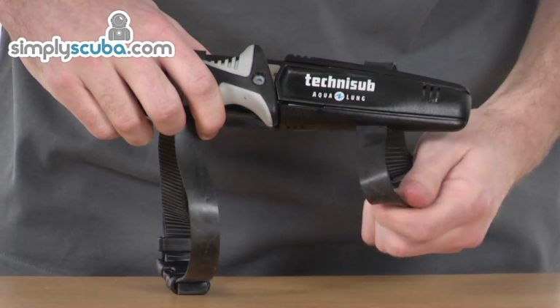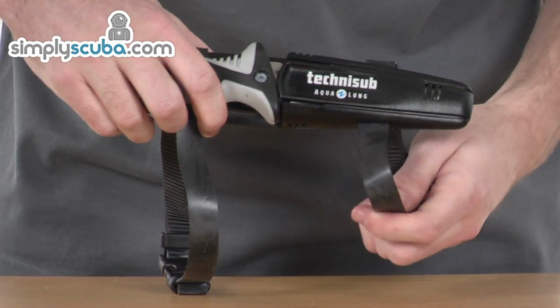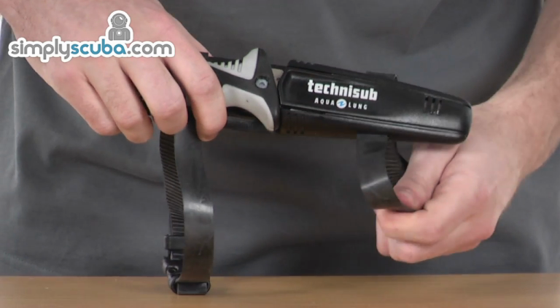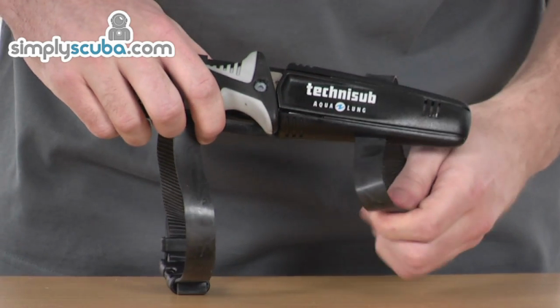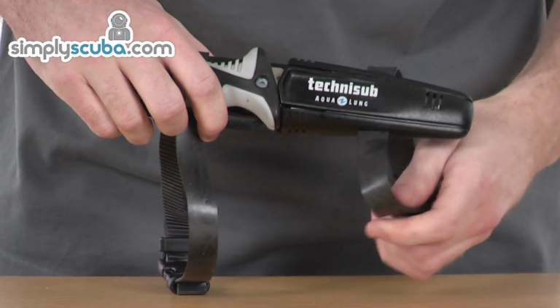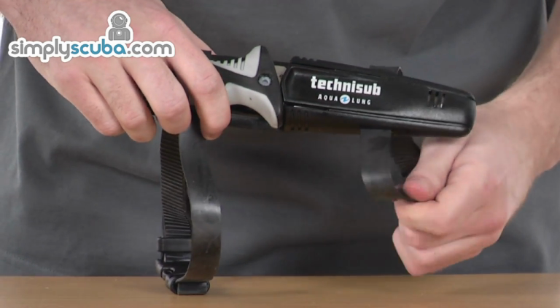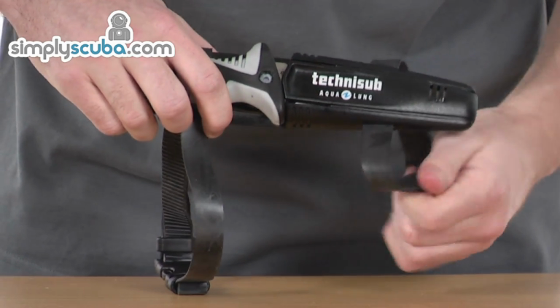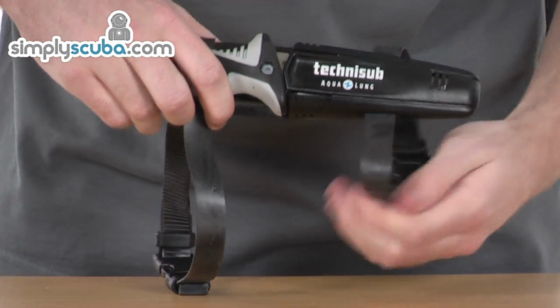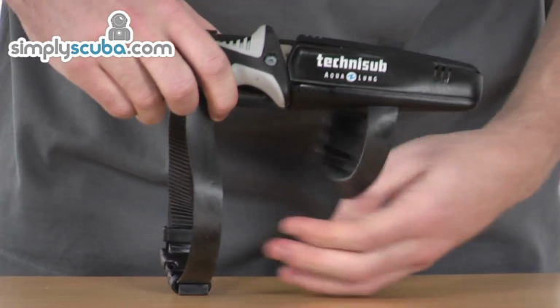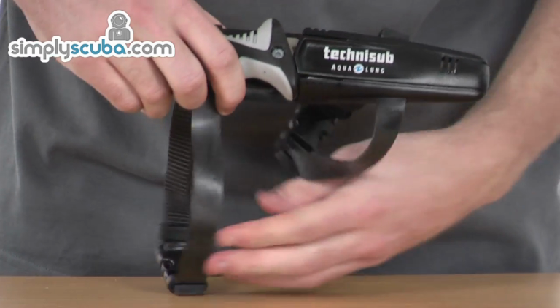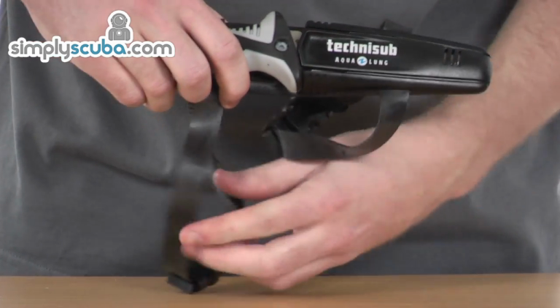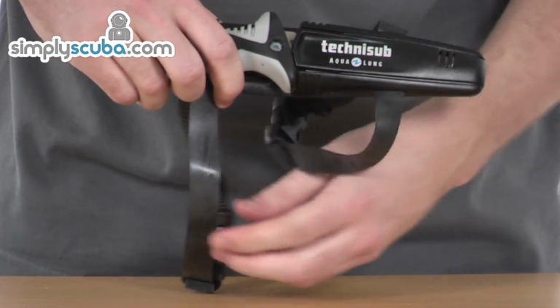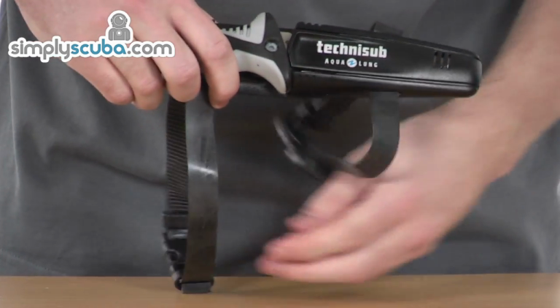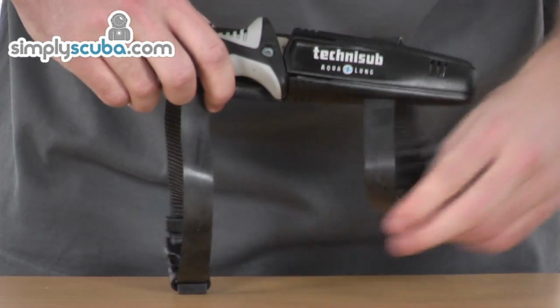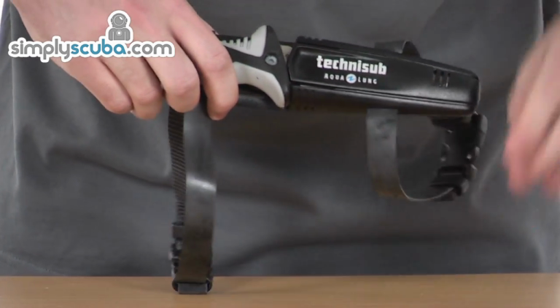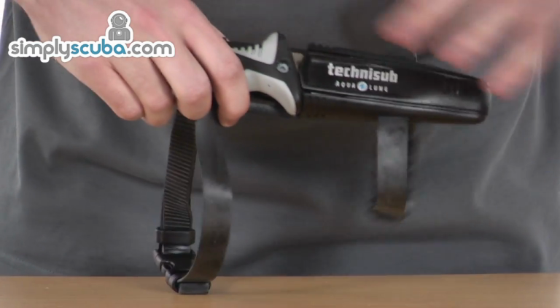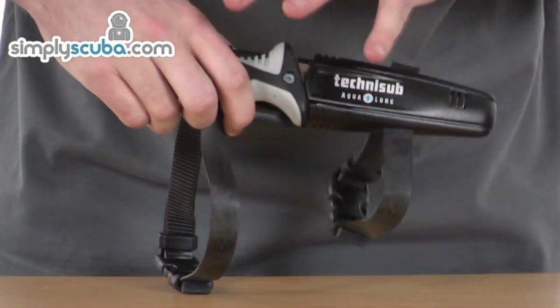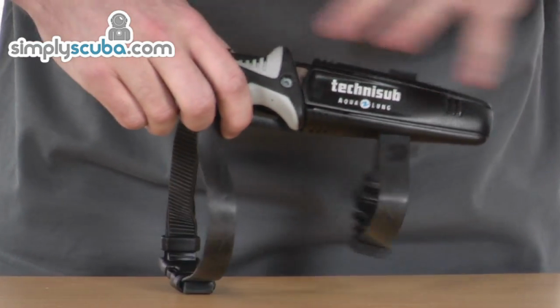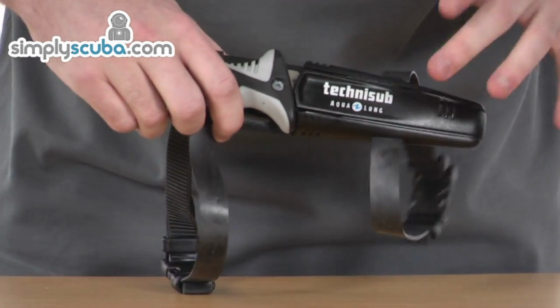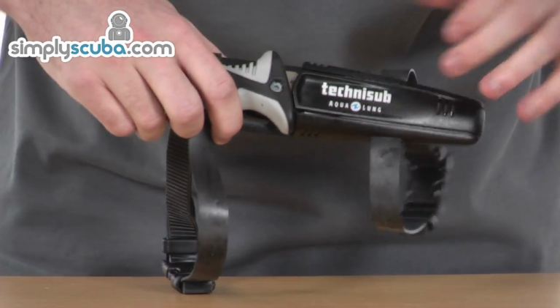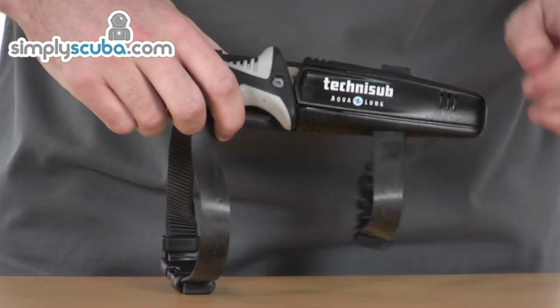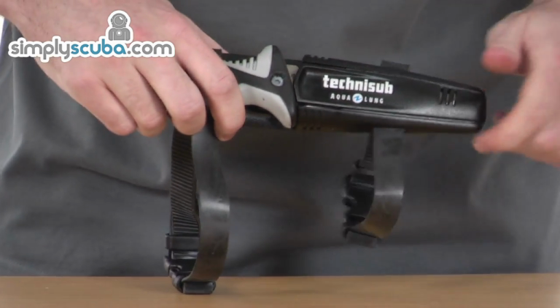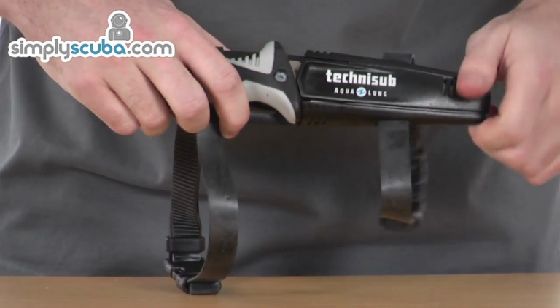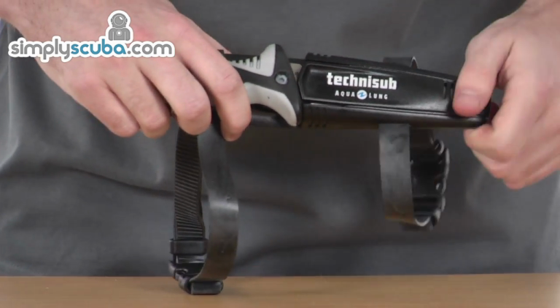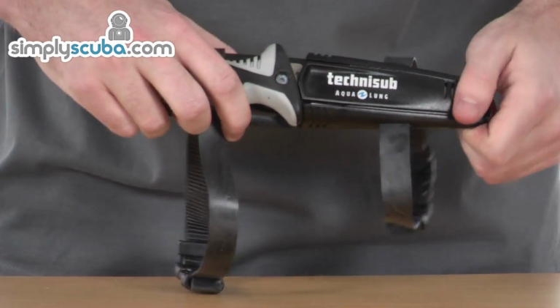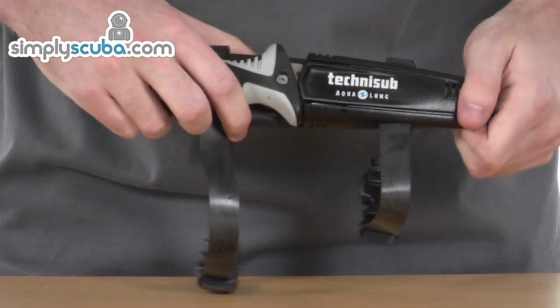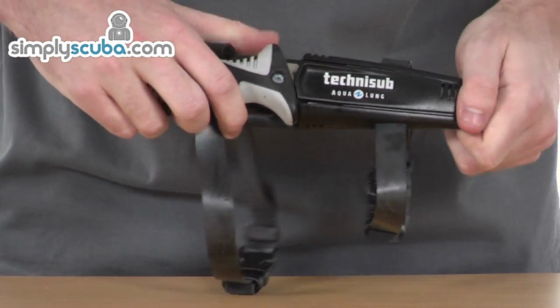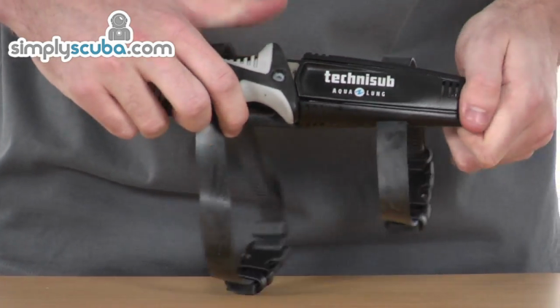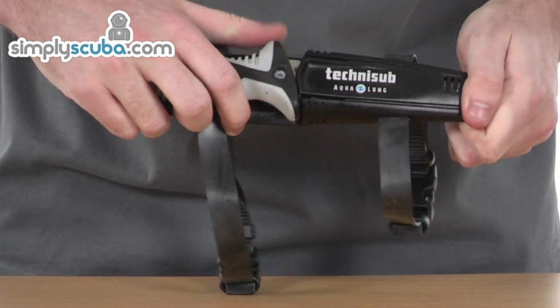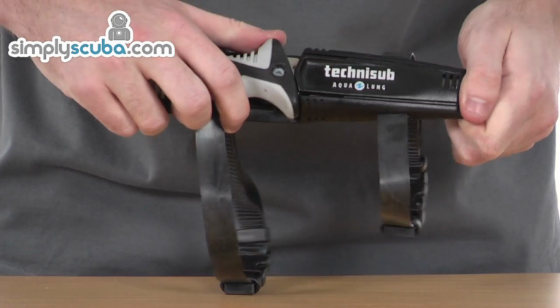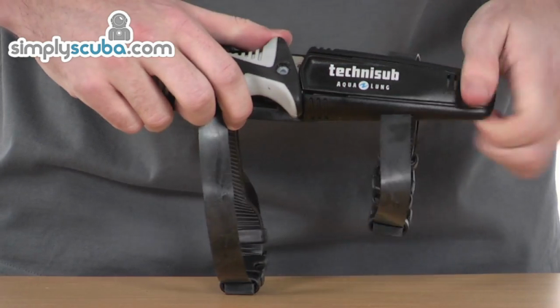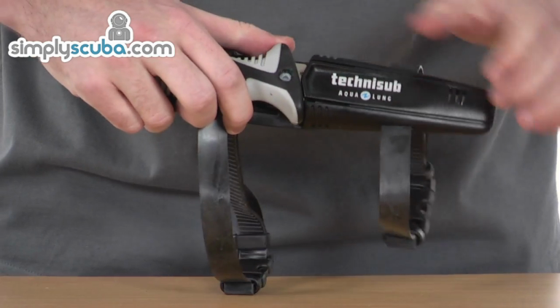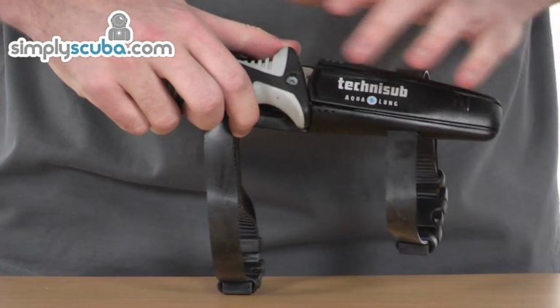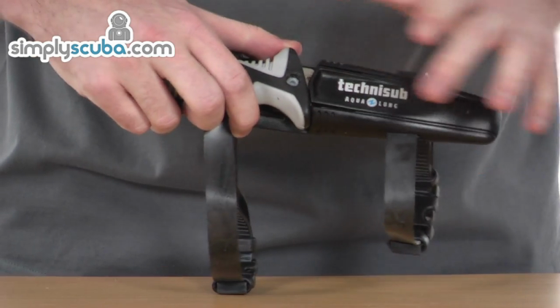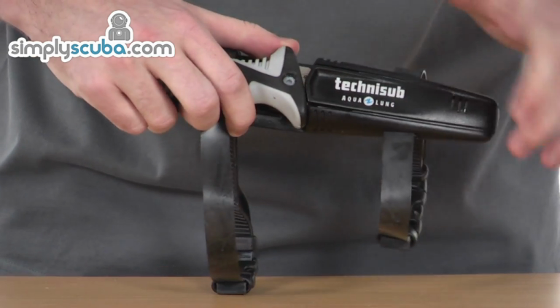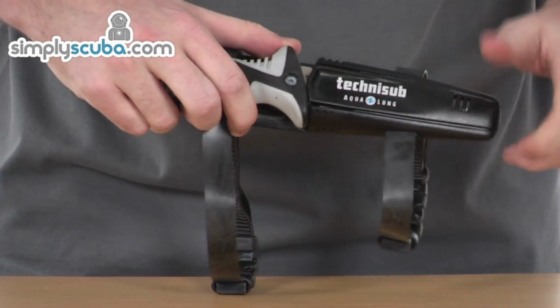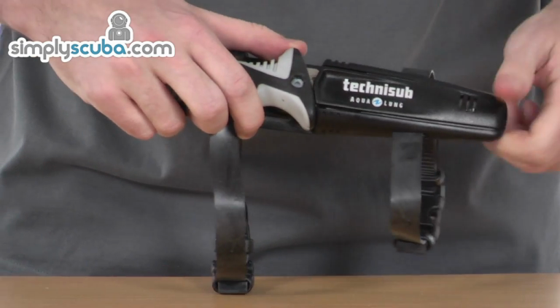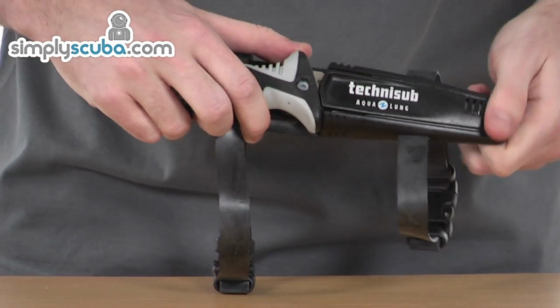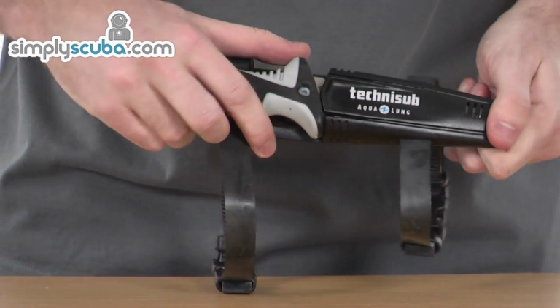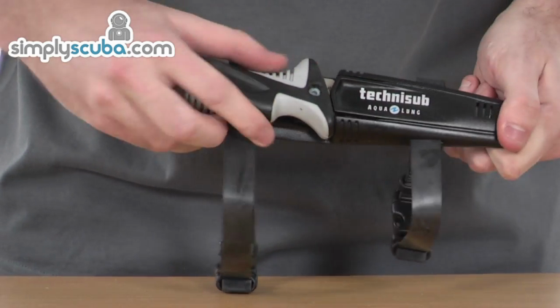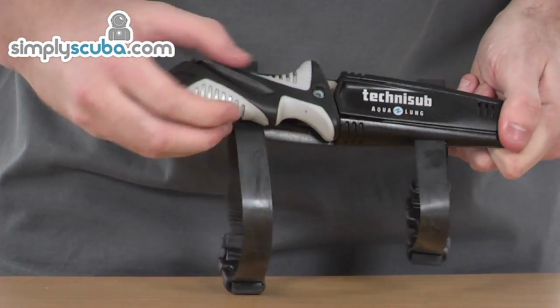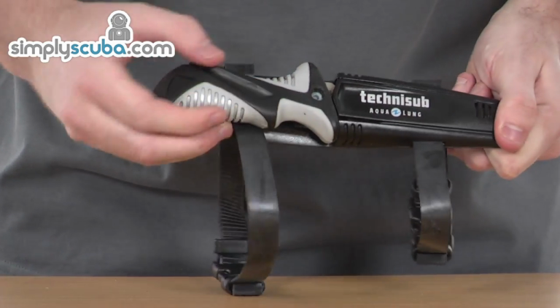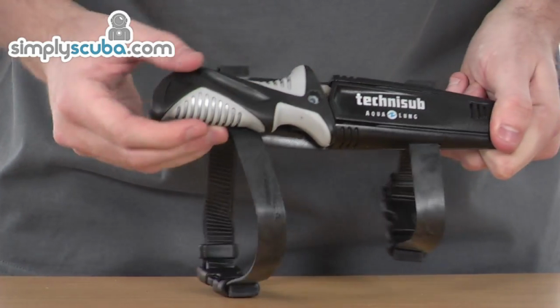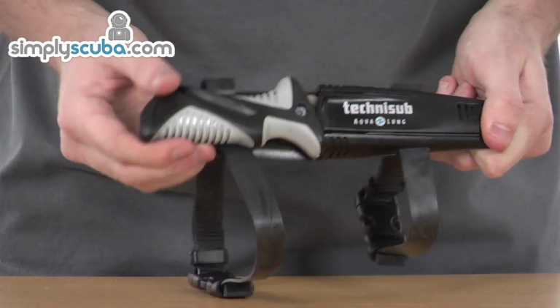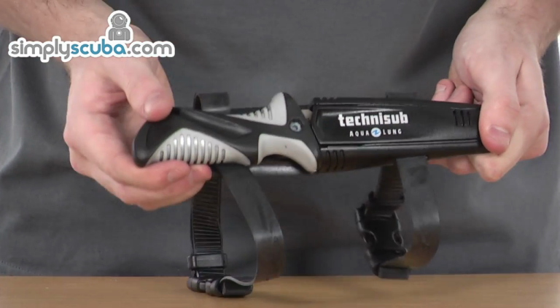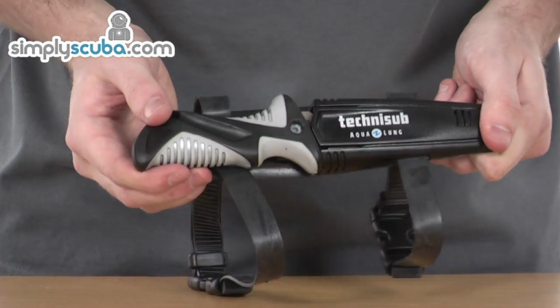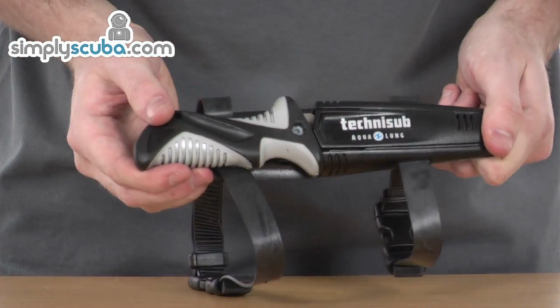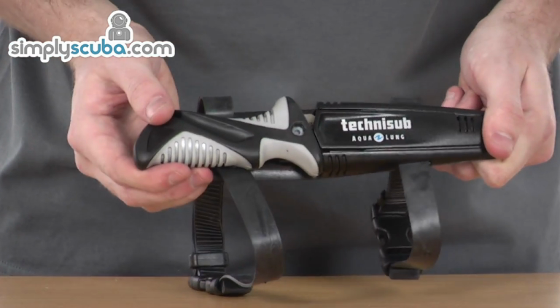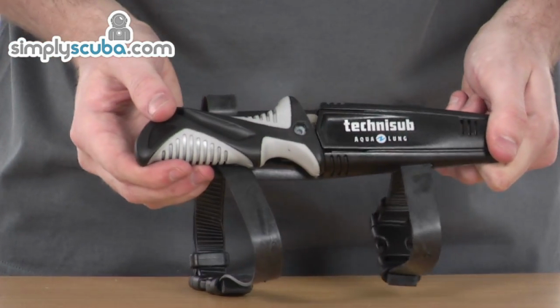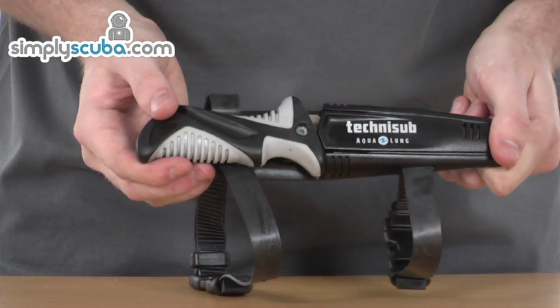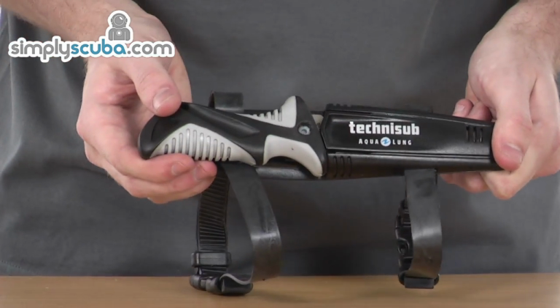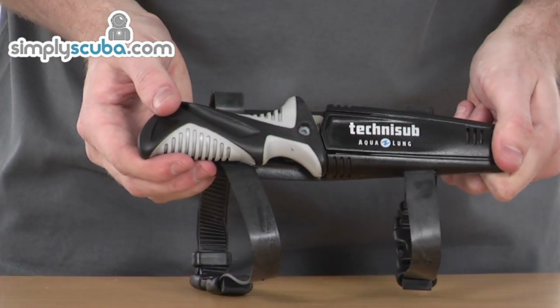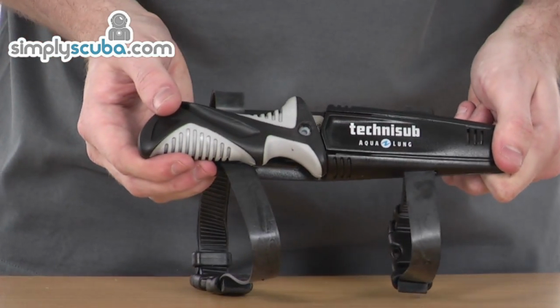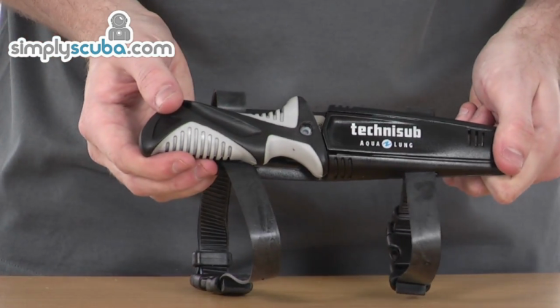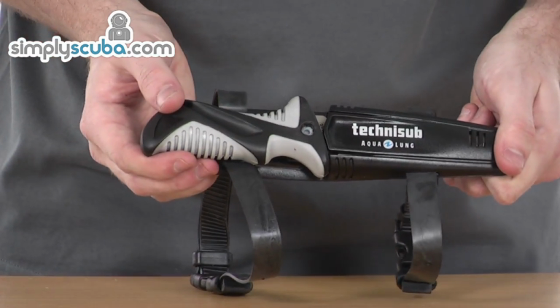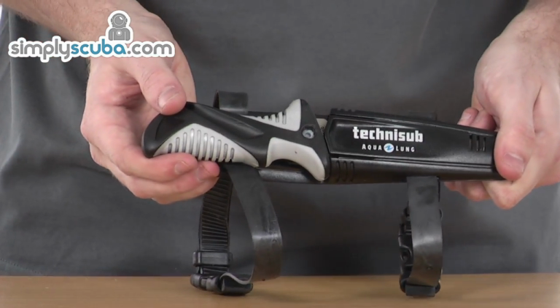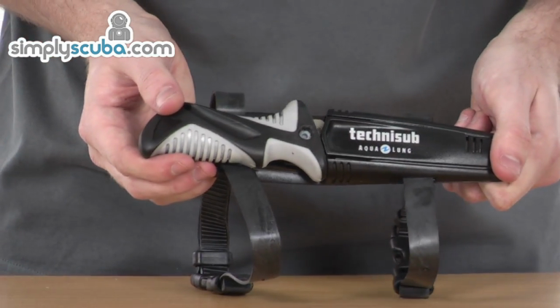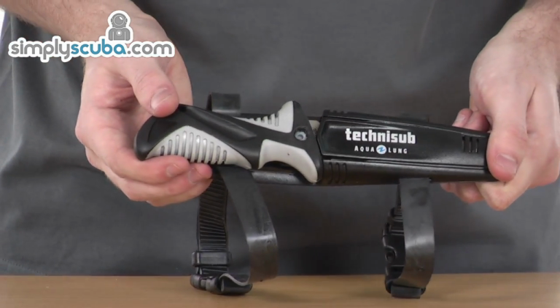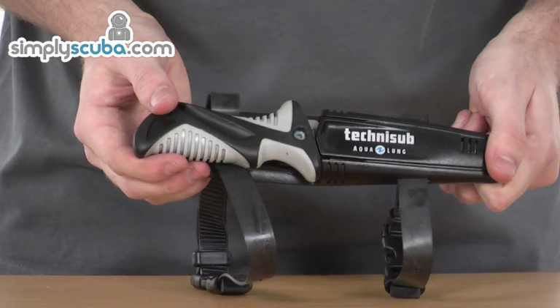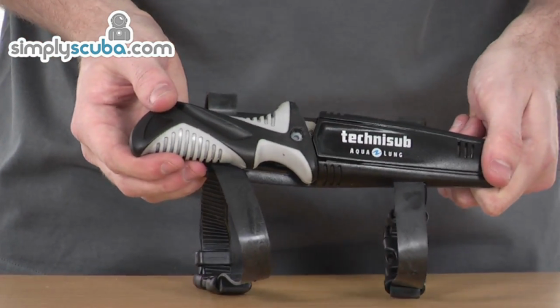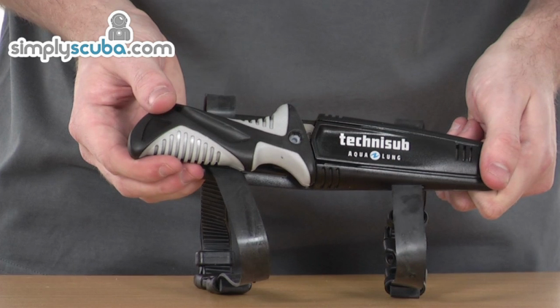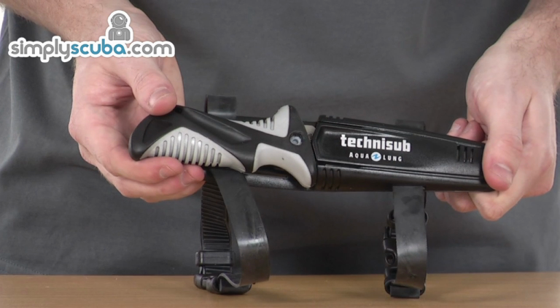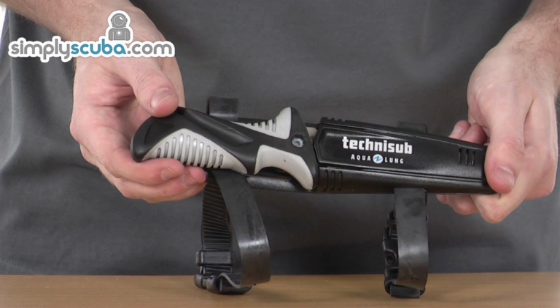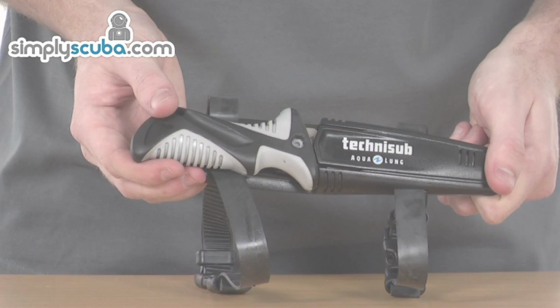Really high quality straps and a real quality knife as well. Really lightweight and compact. It's the Aquilon ZAK2 knife.